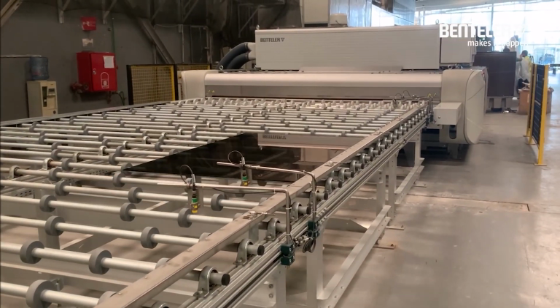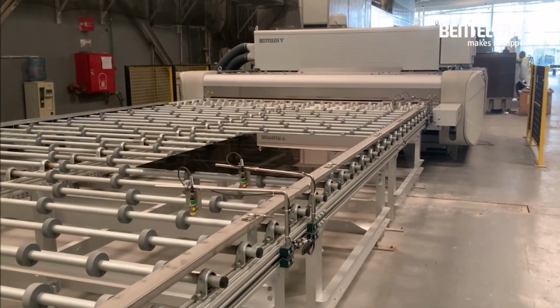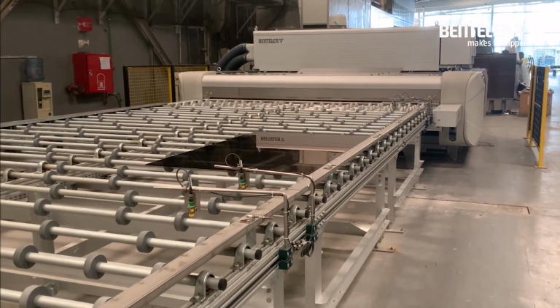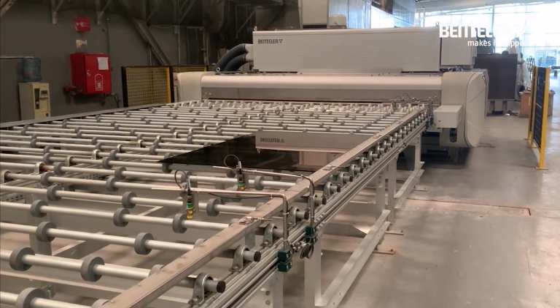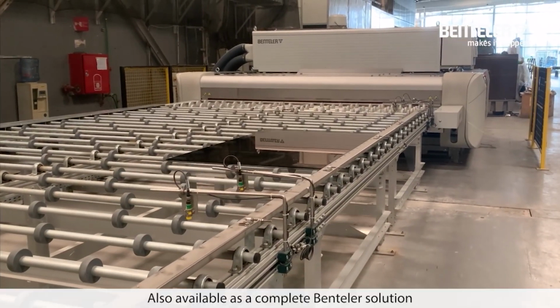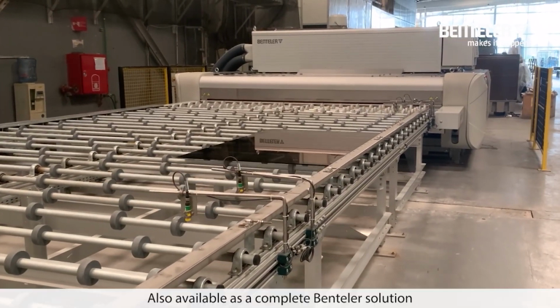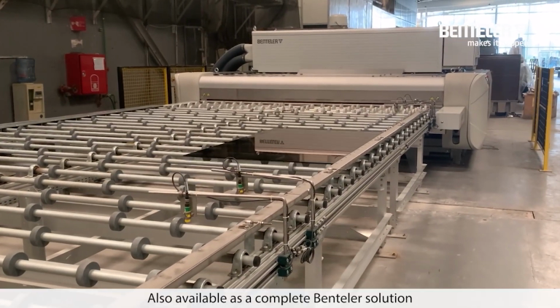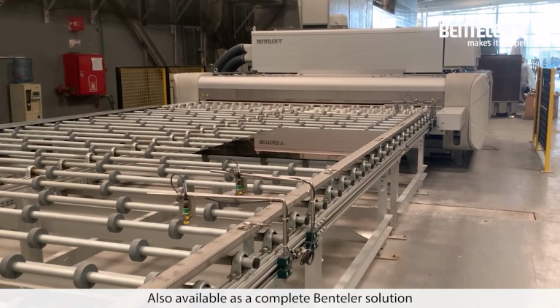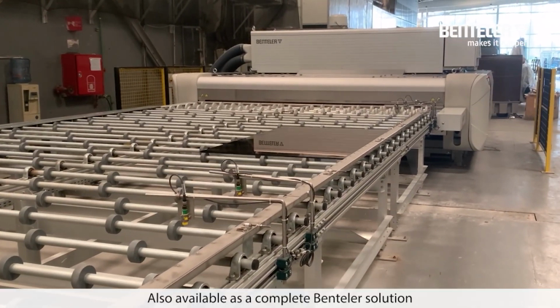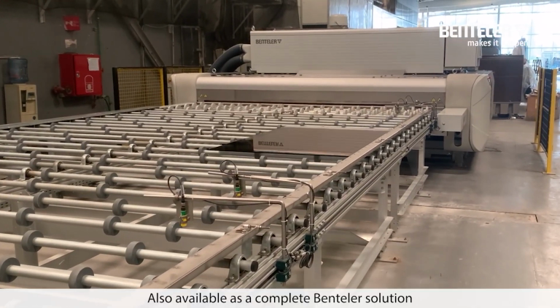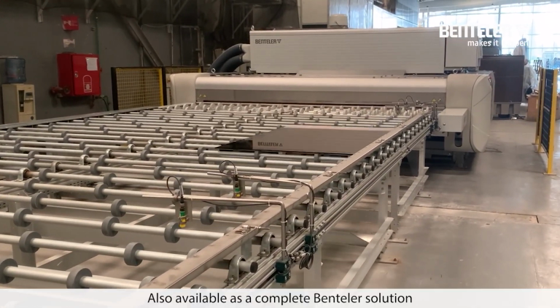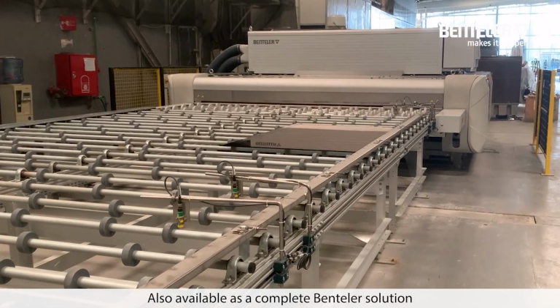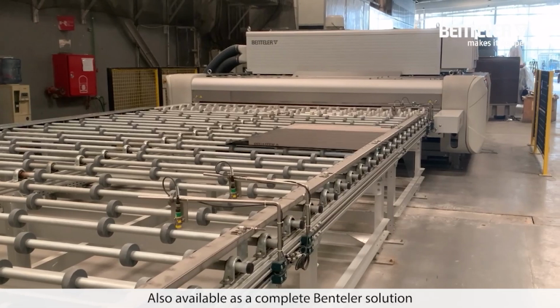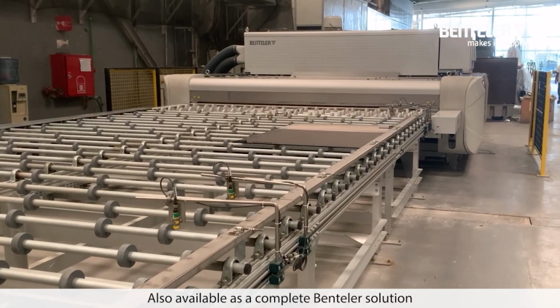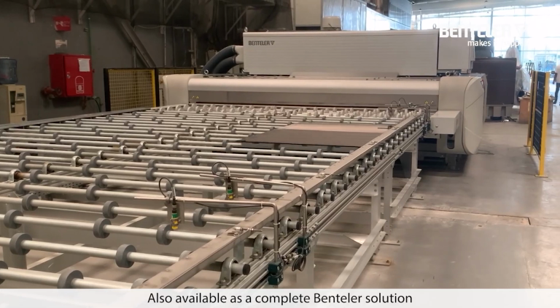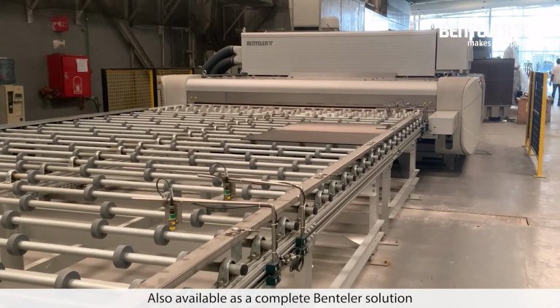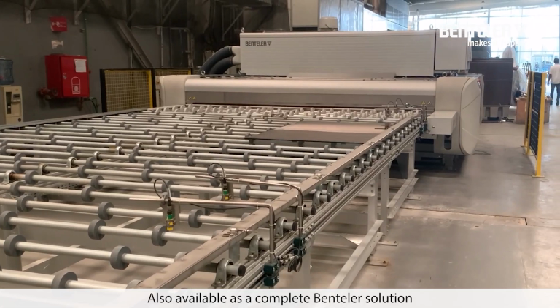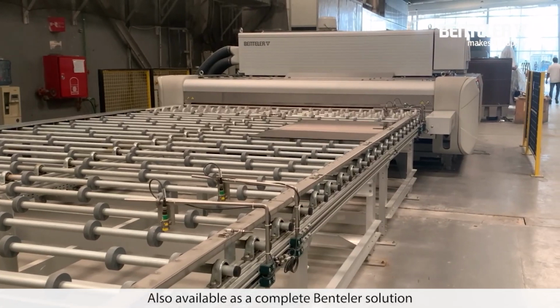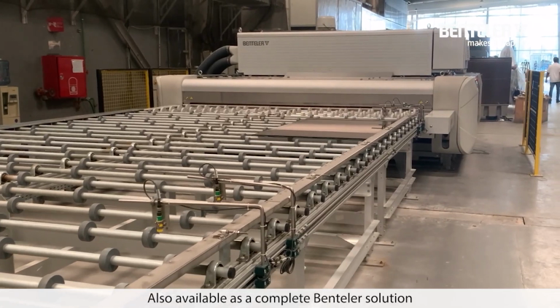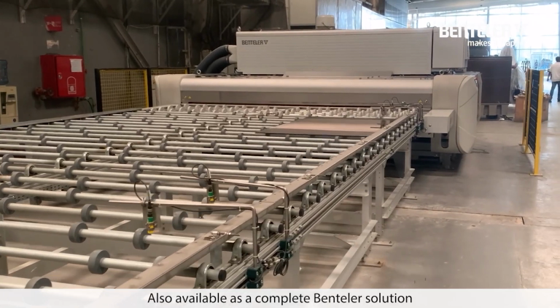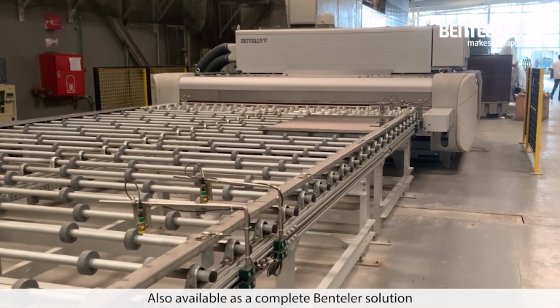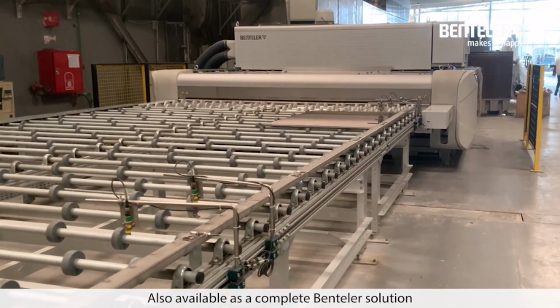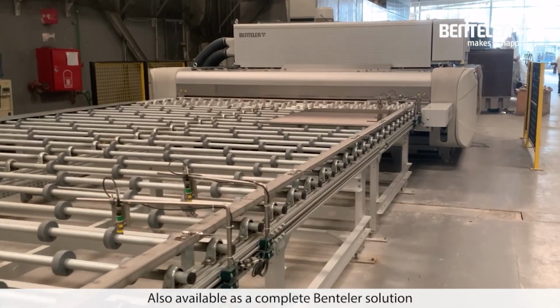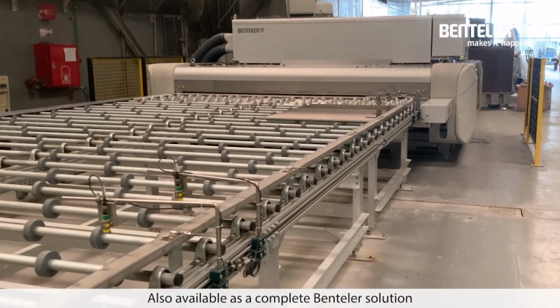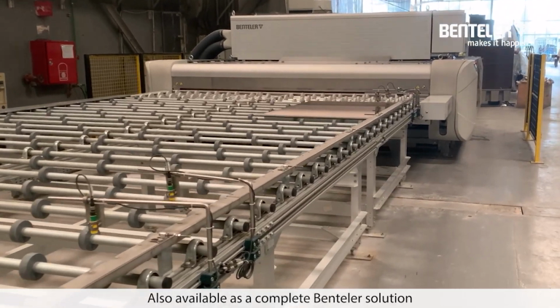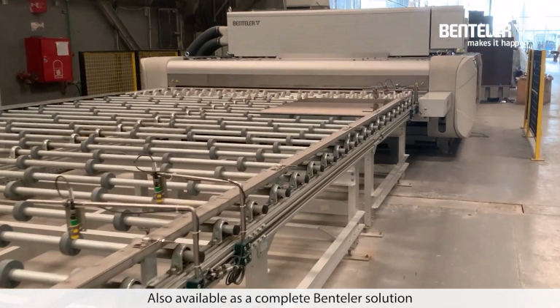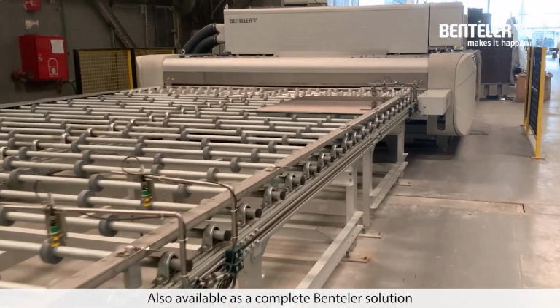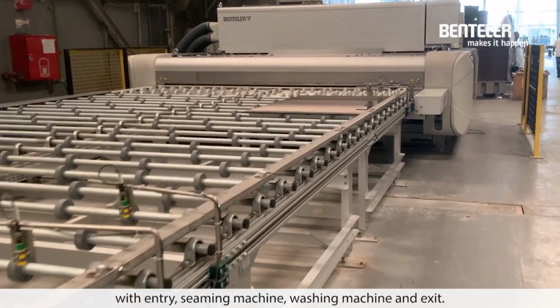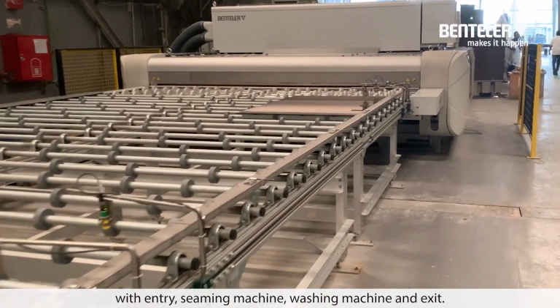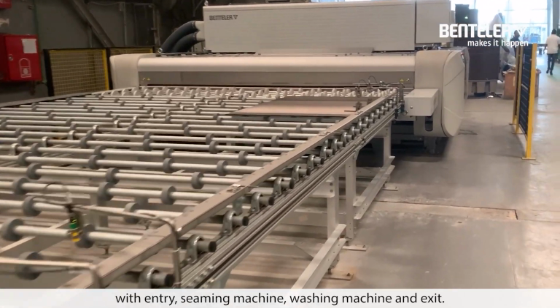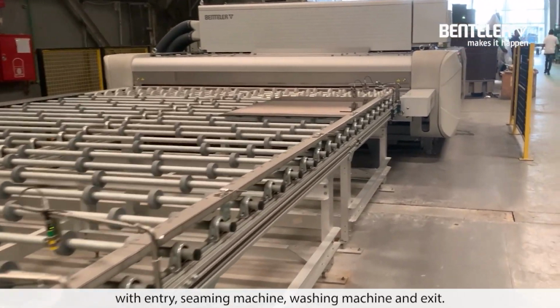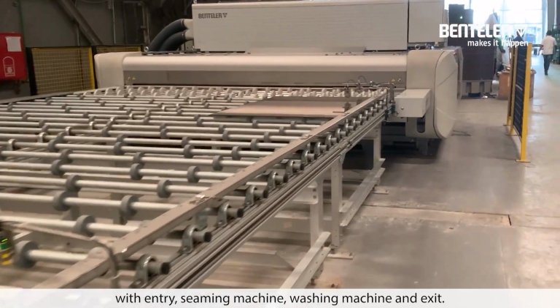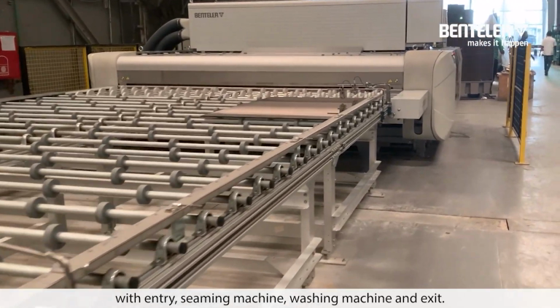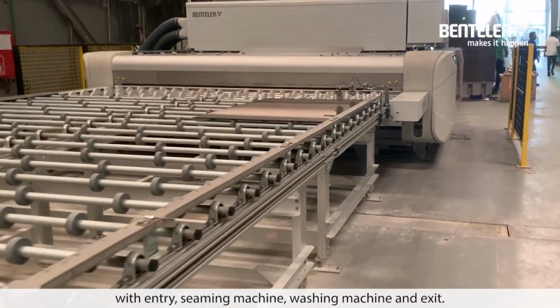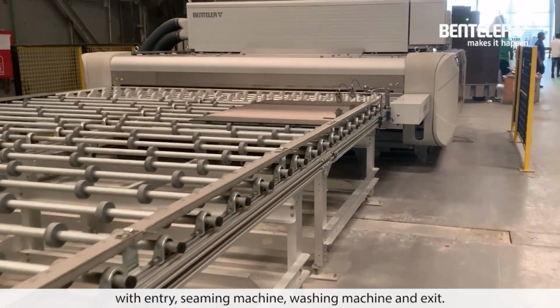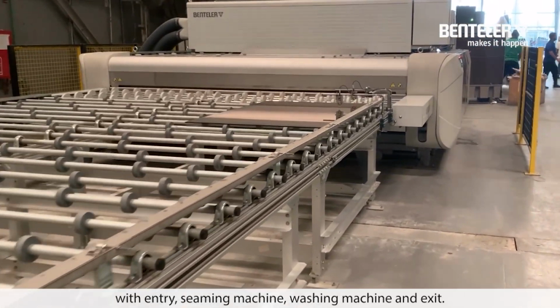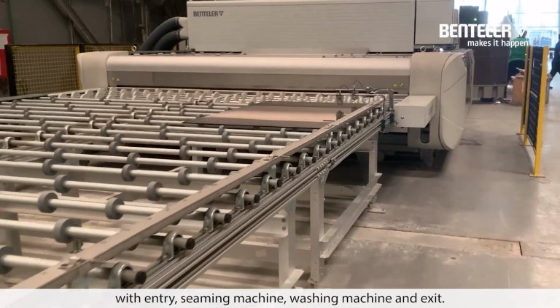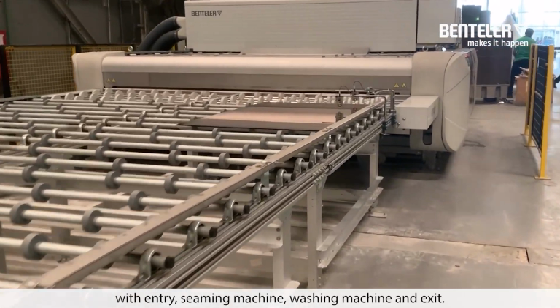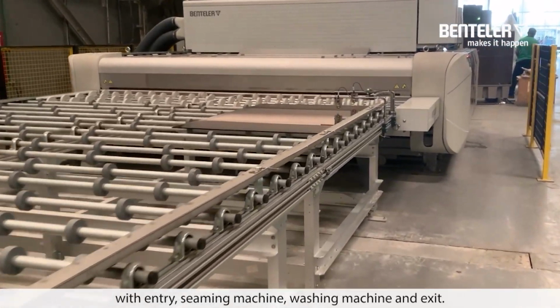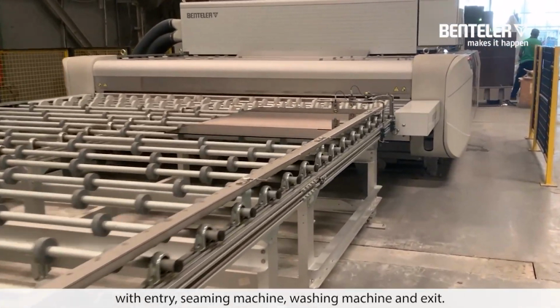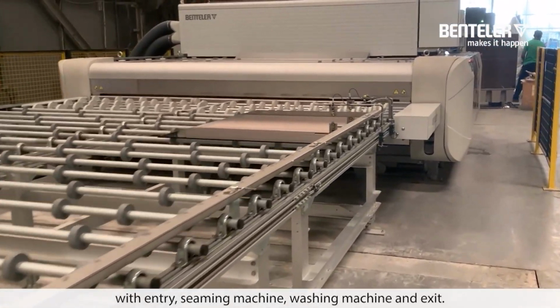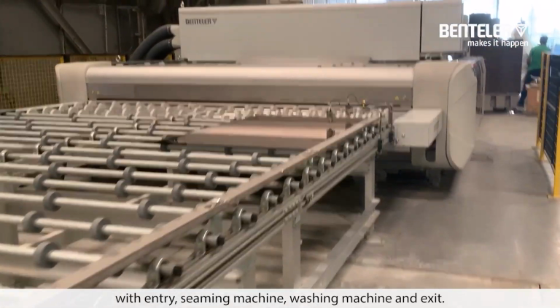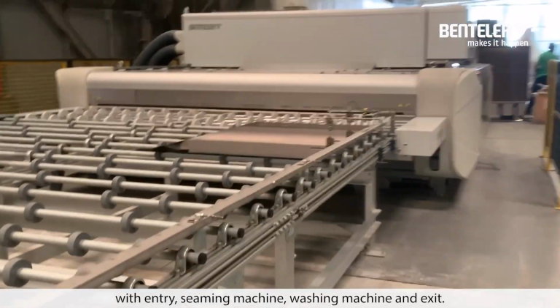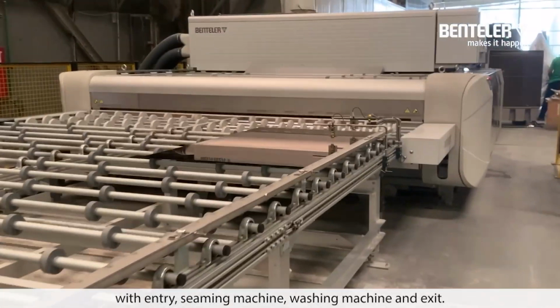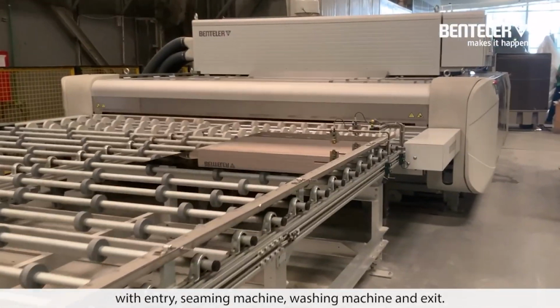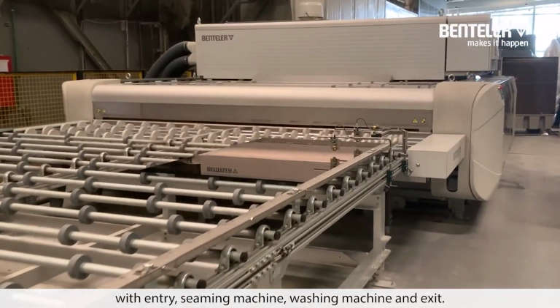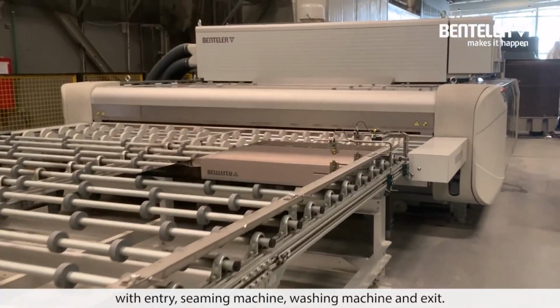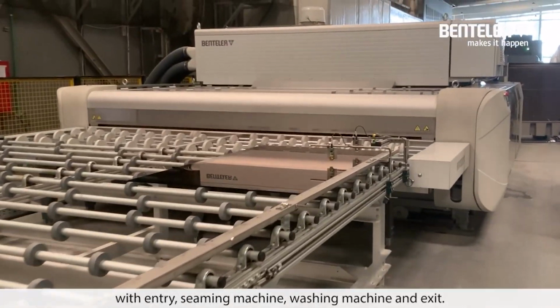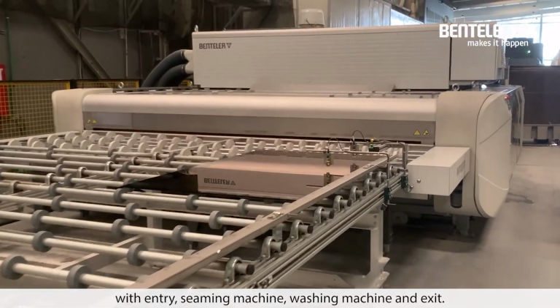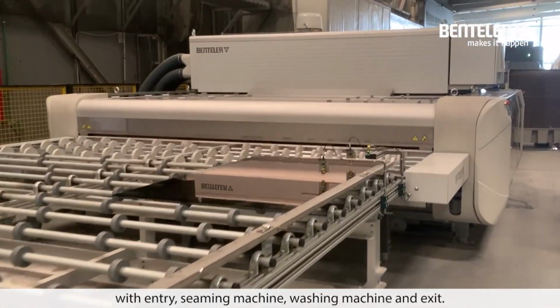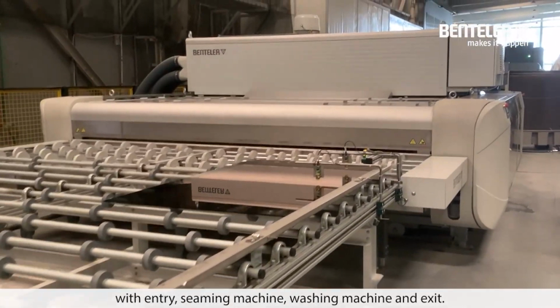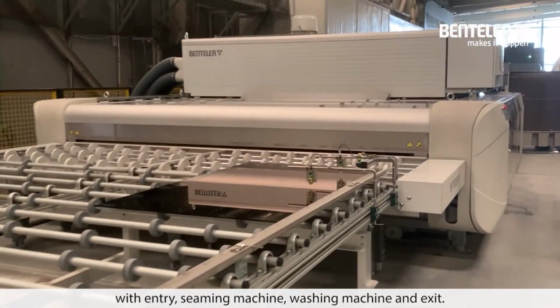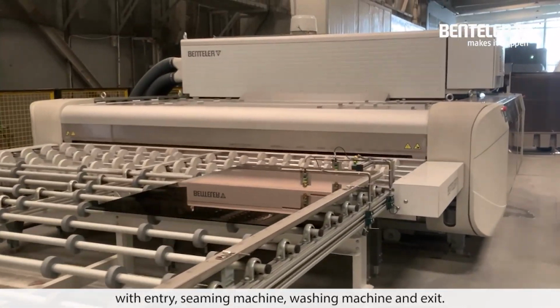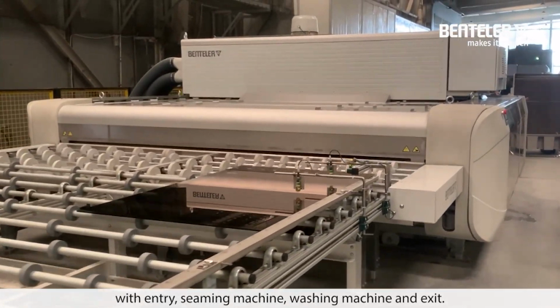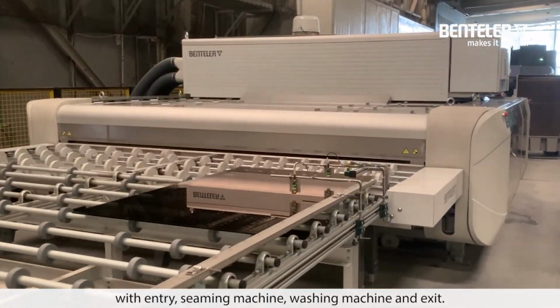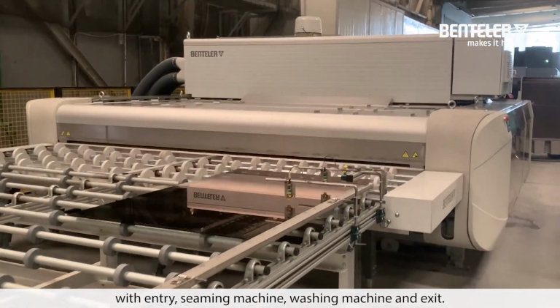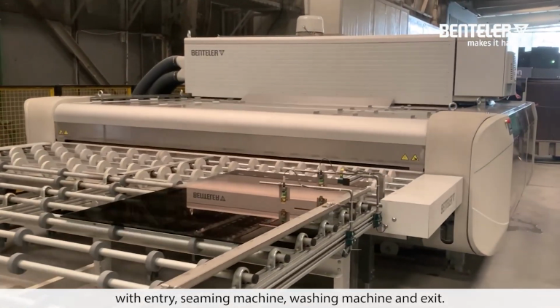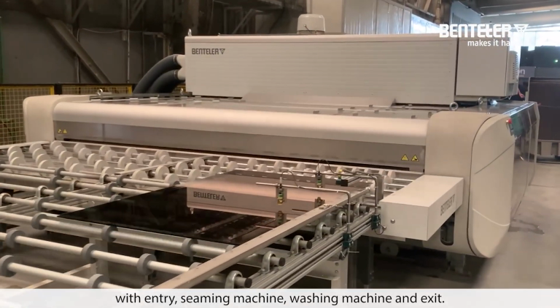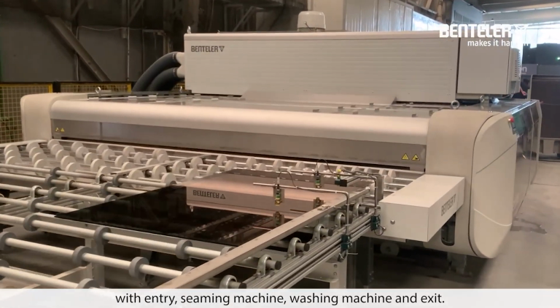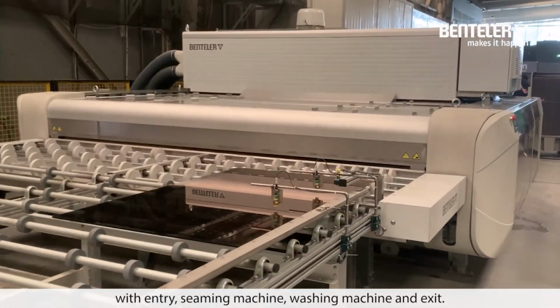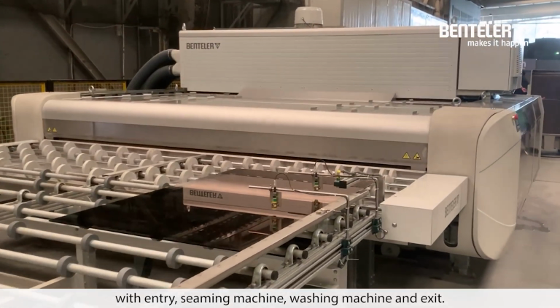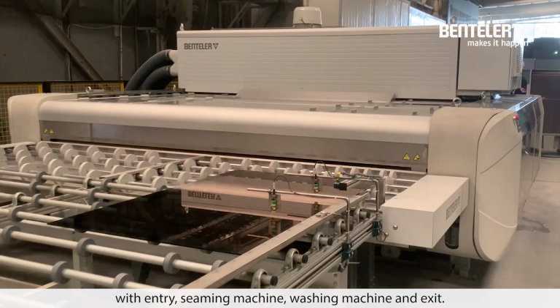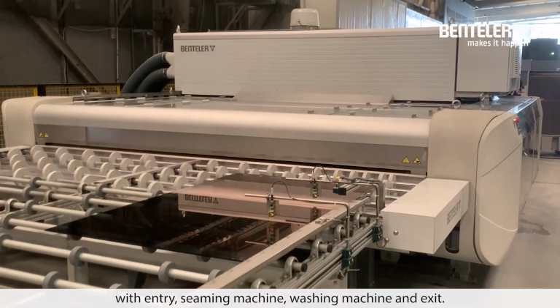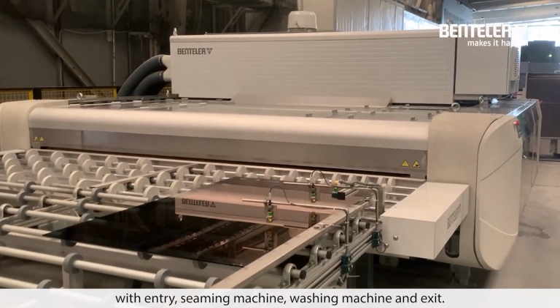Also available as a complete Bentler solution with Entry Seaming Machine, Washing Machine and Exit.